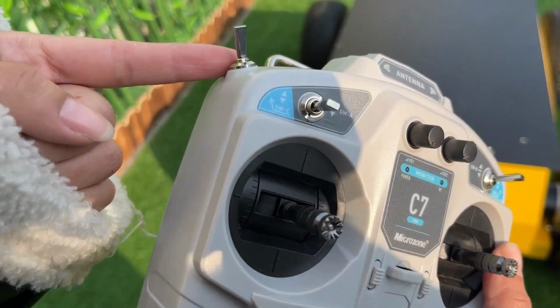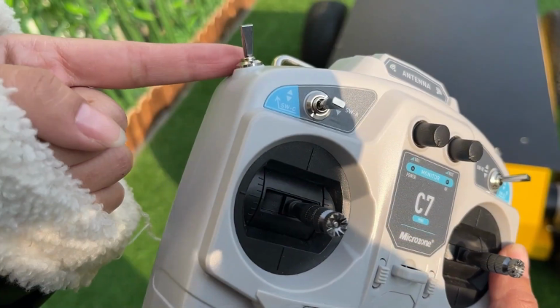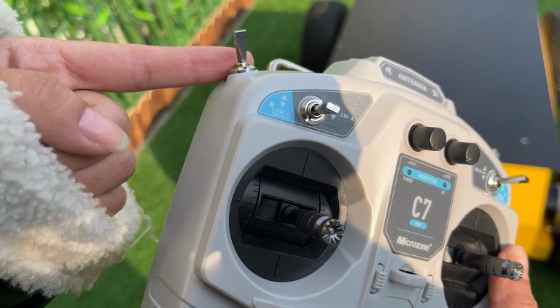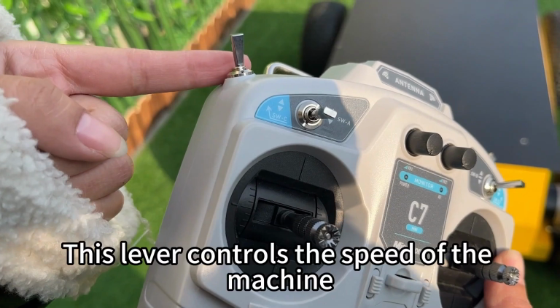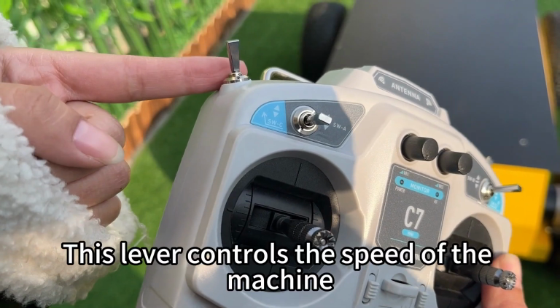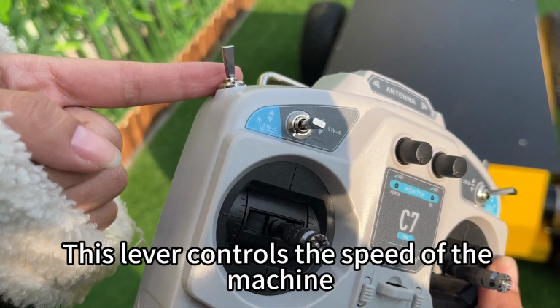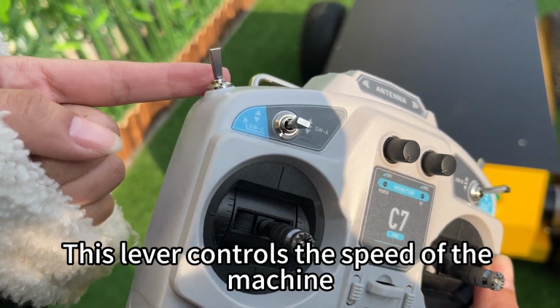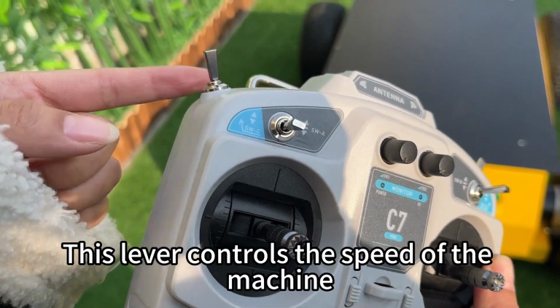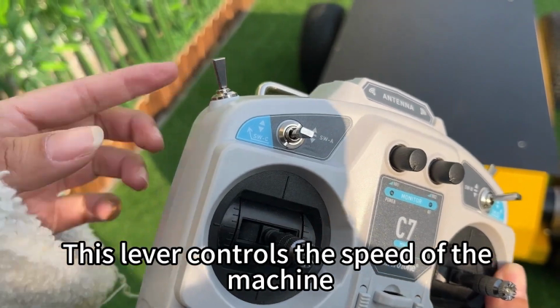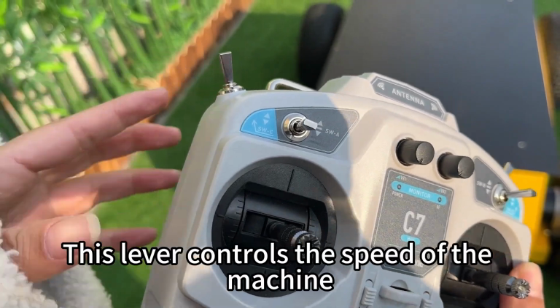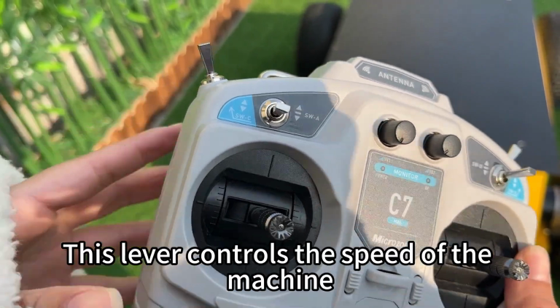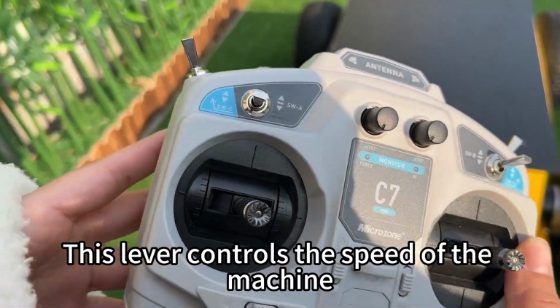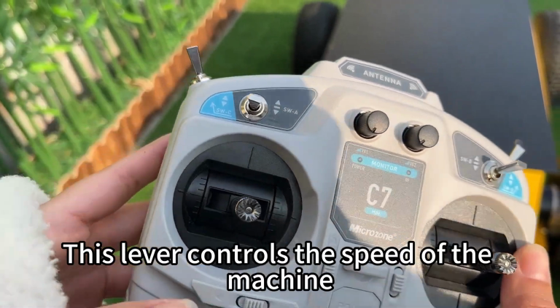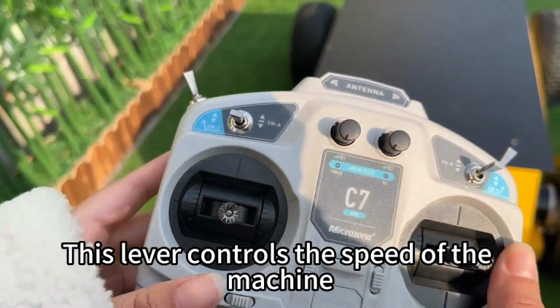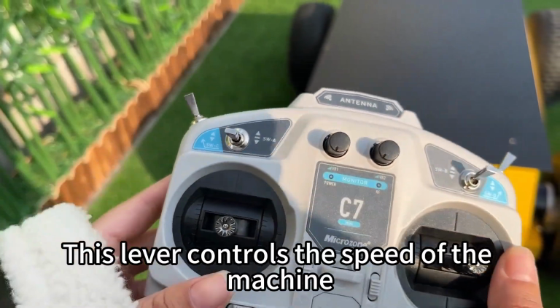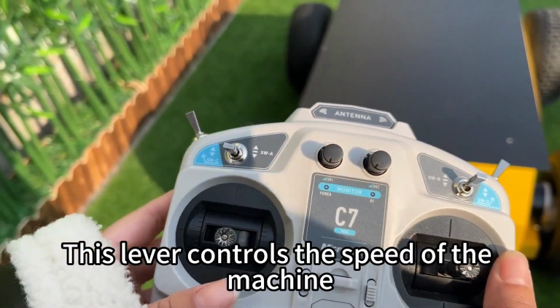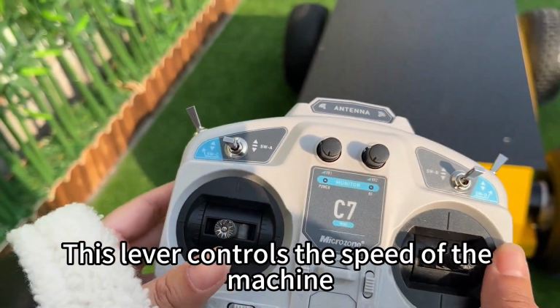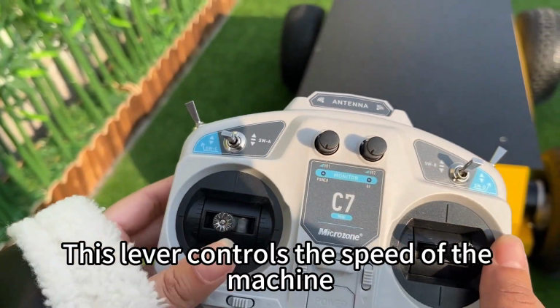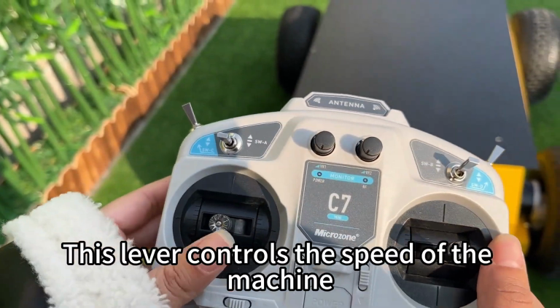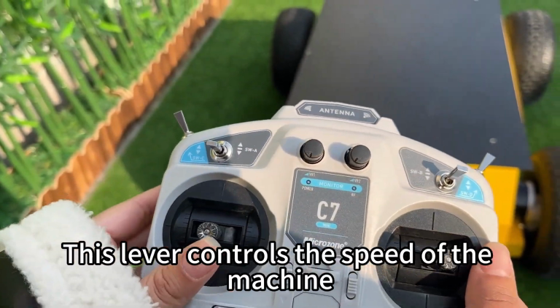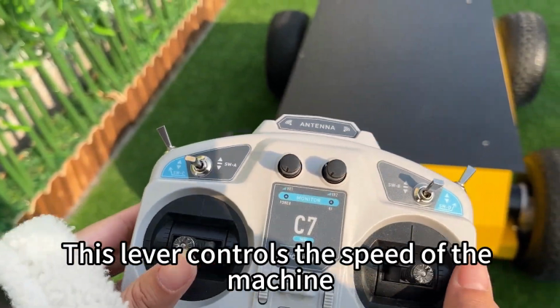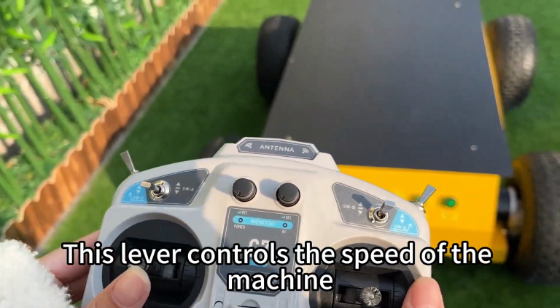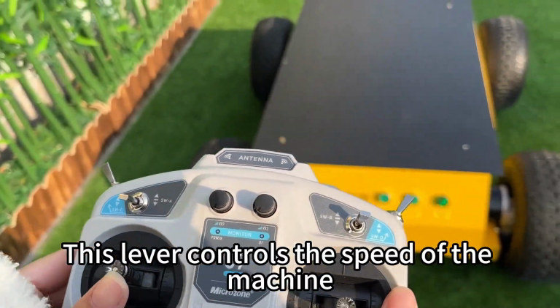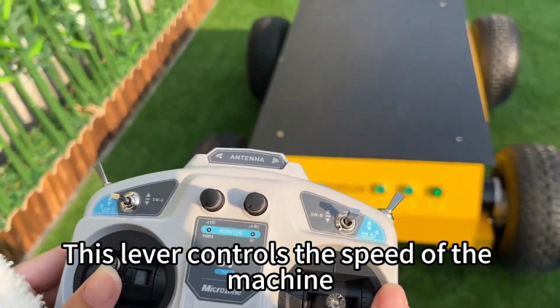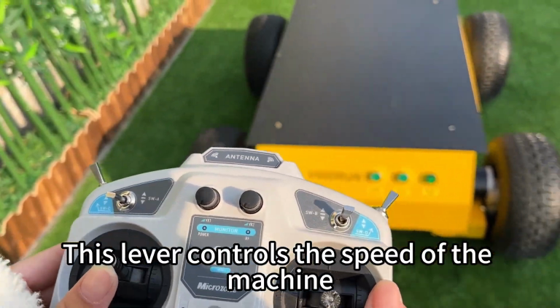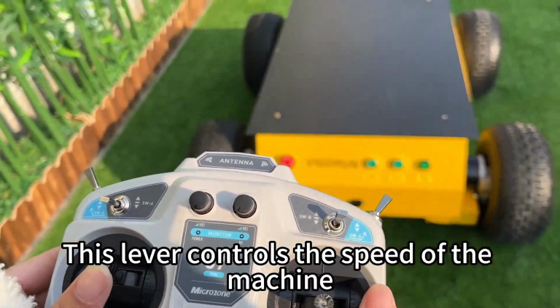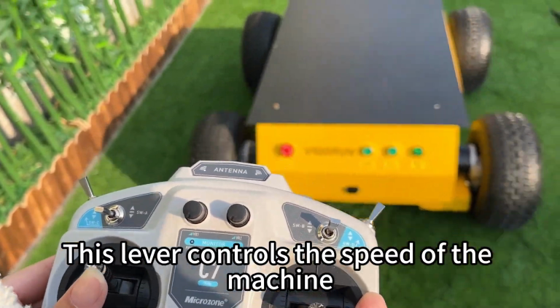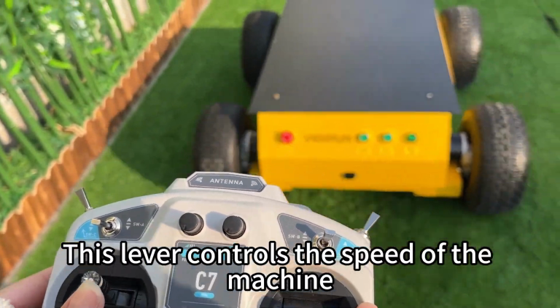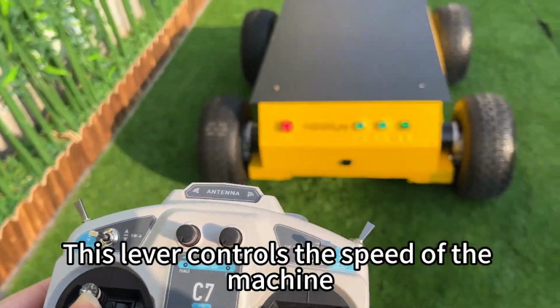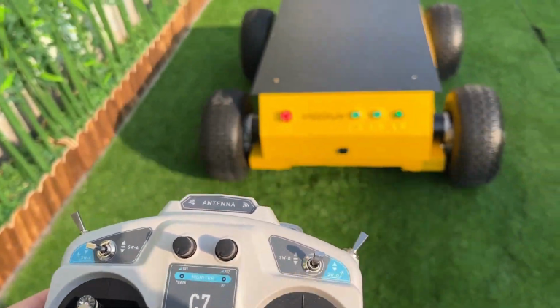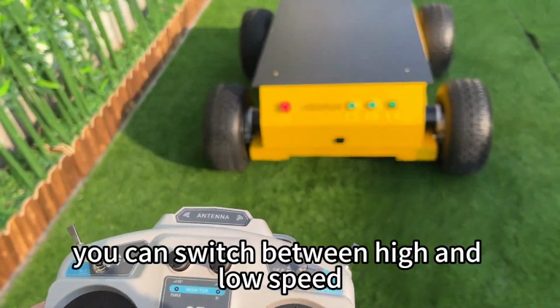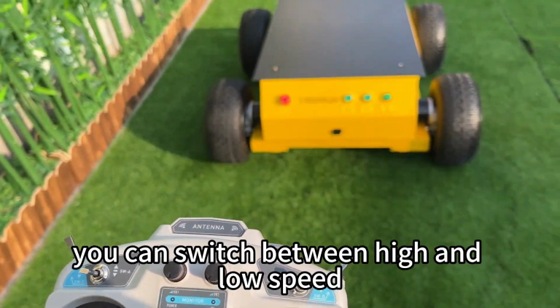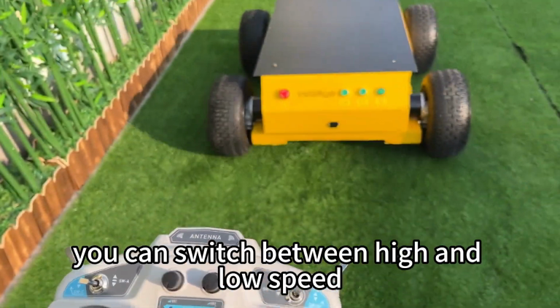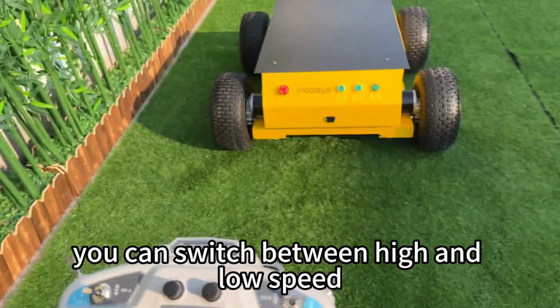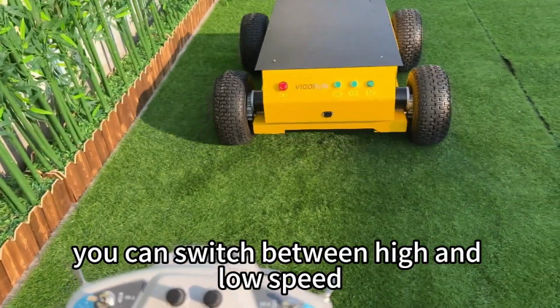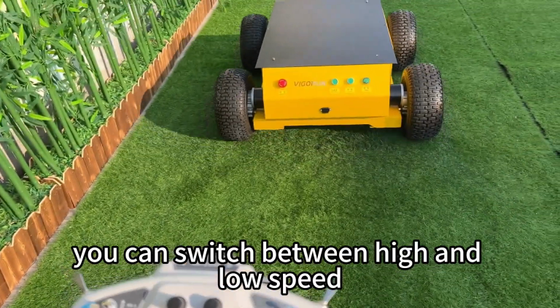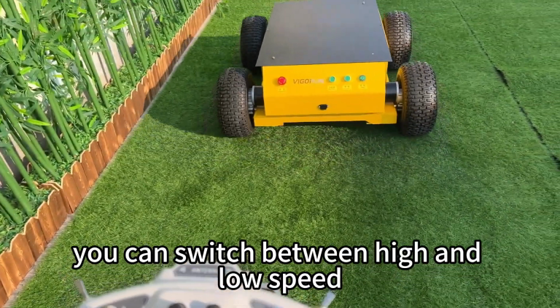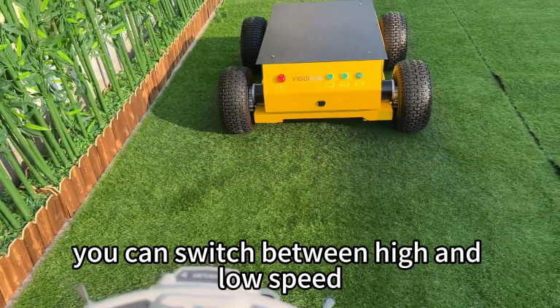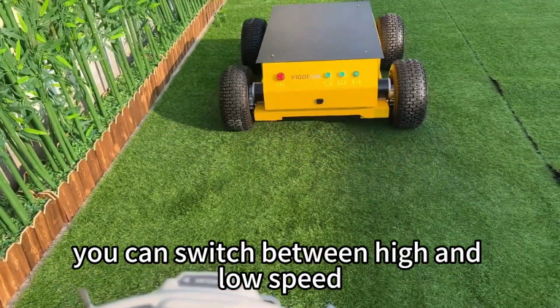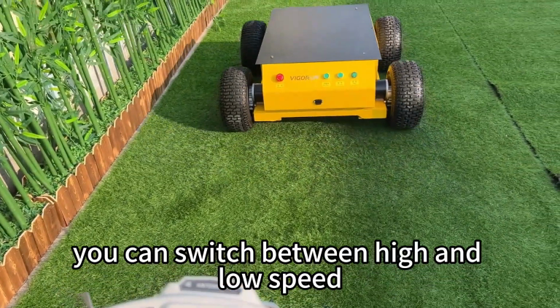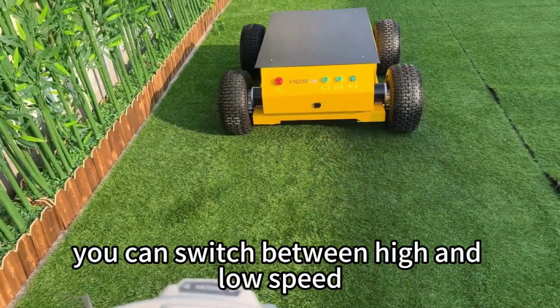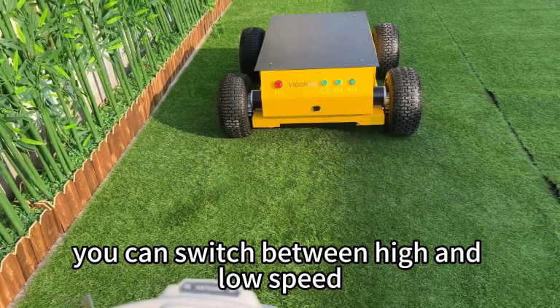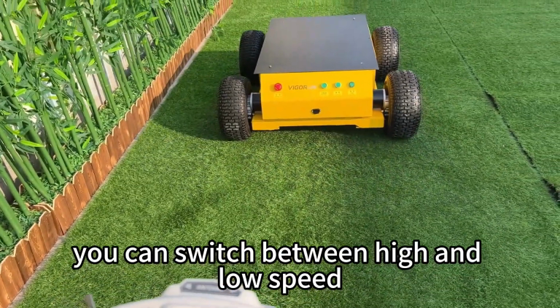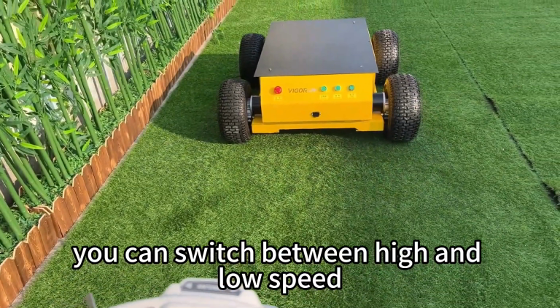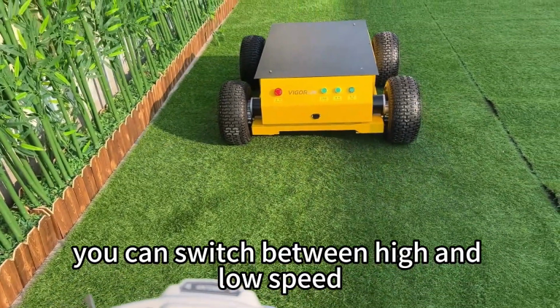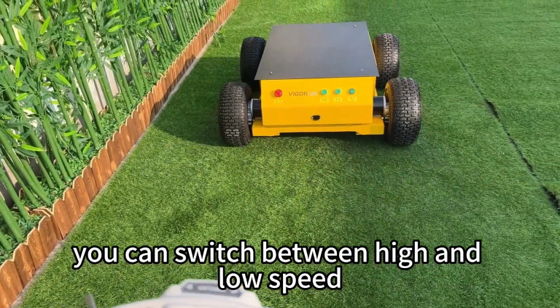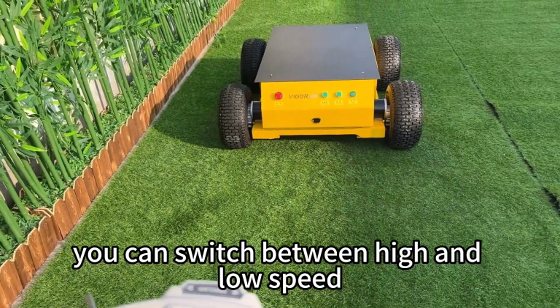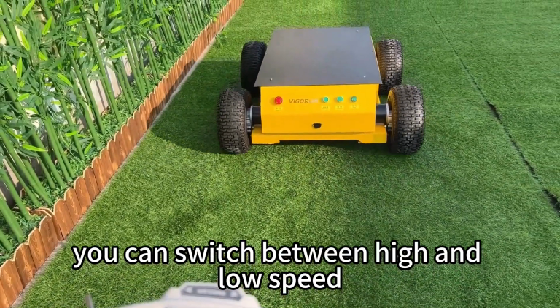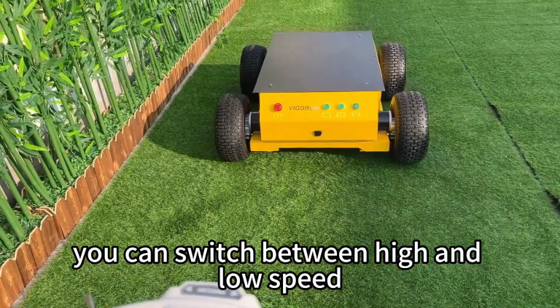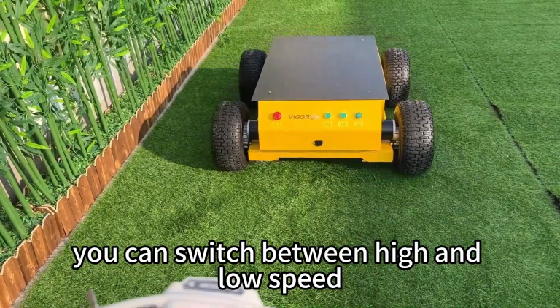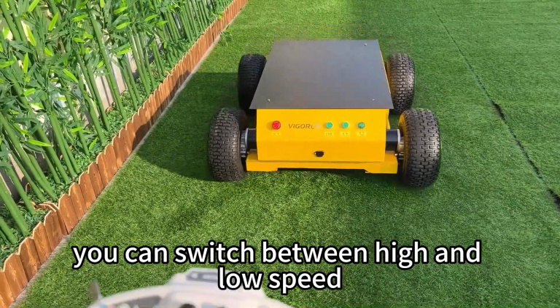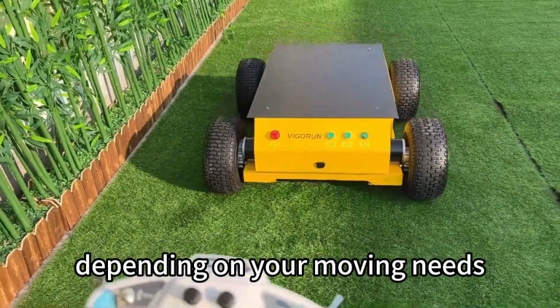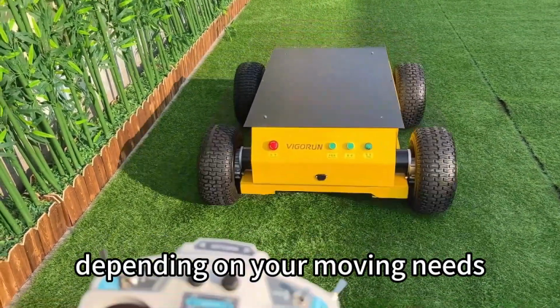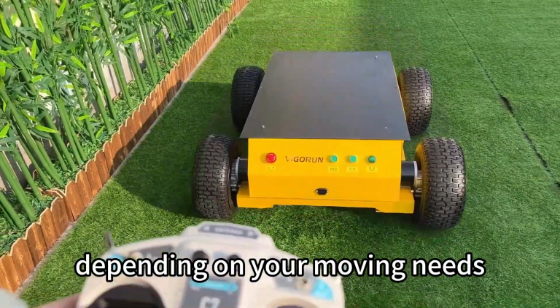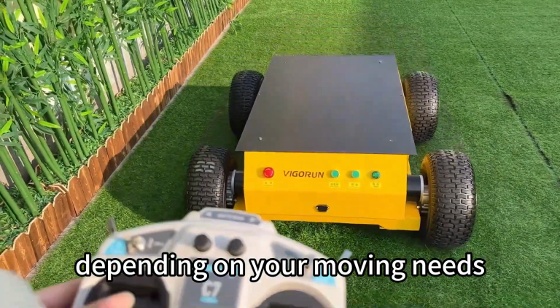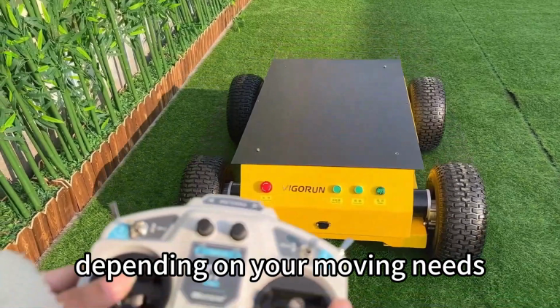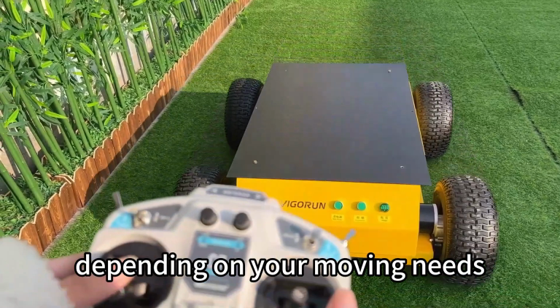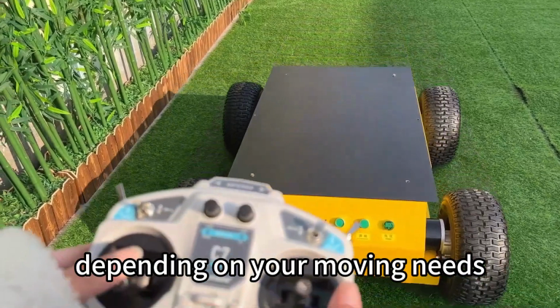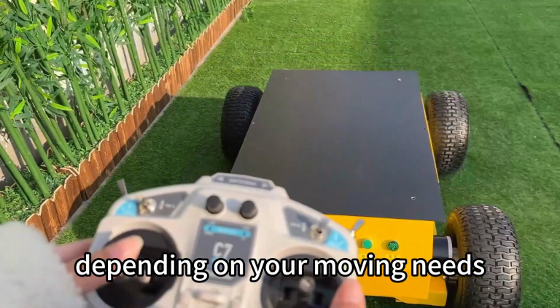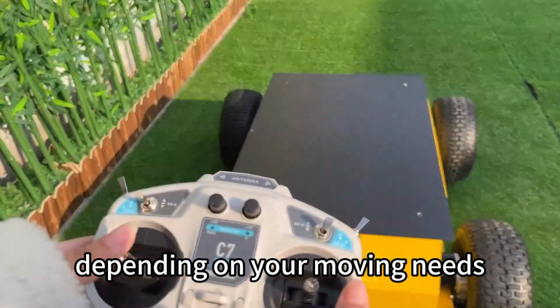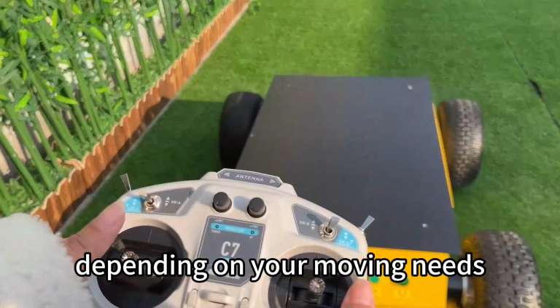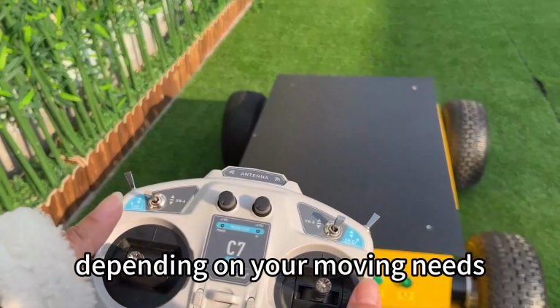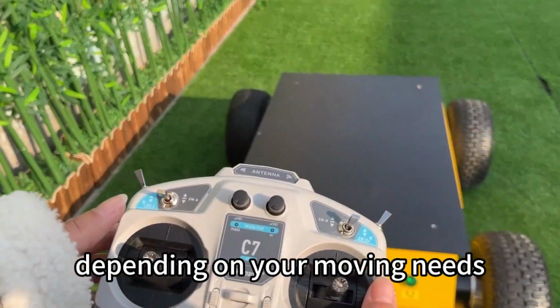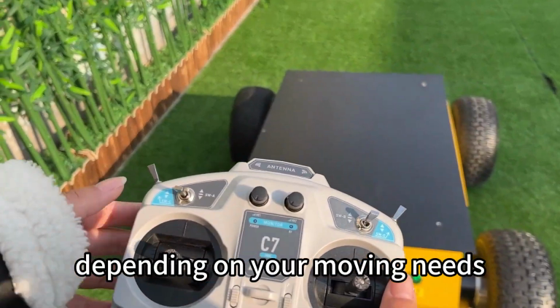This lever controls the speed of the machine. You can switch between high and low speed depending on your needs.